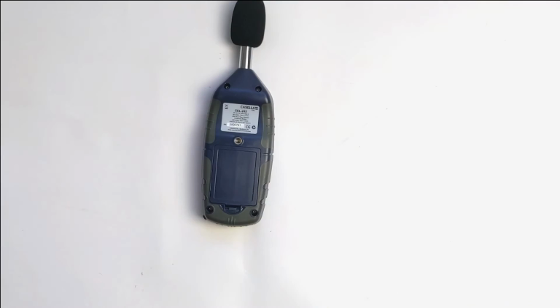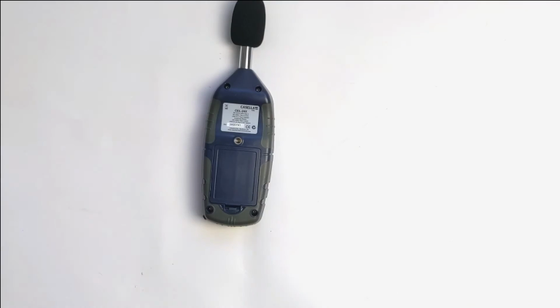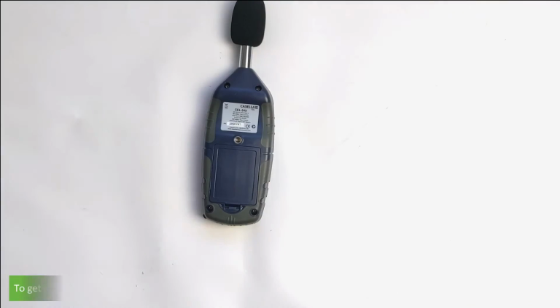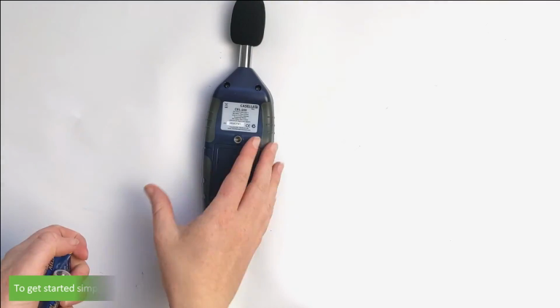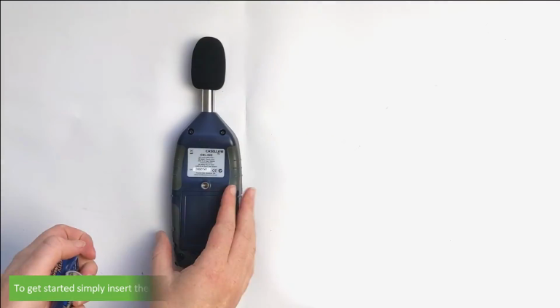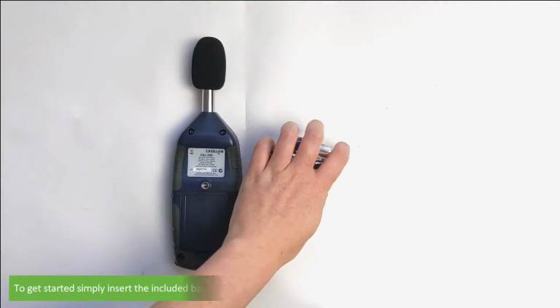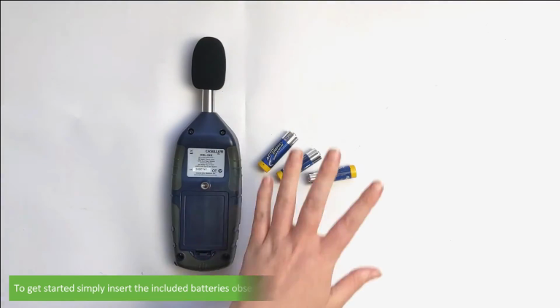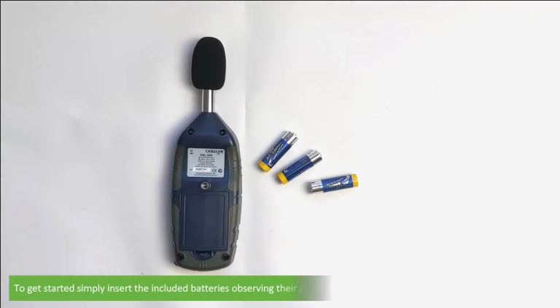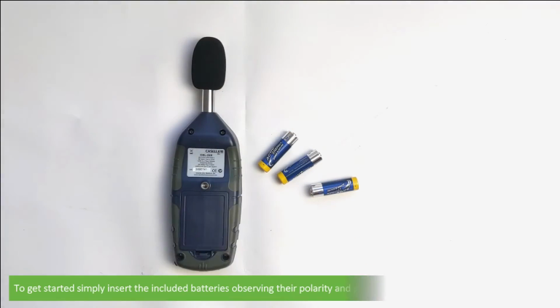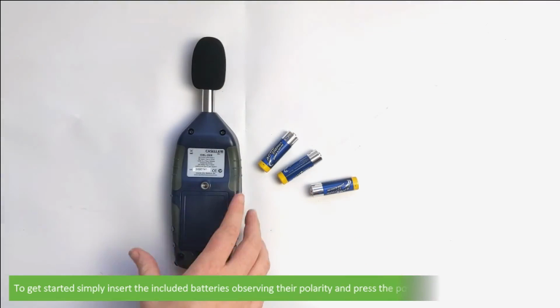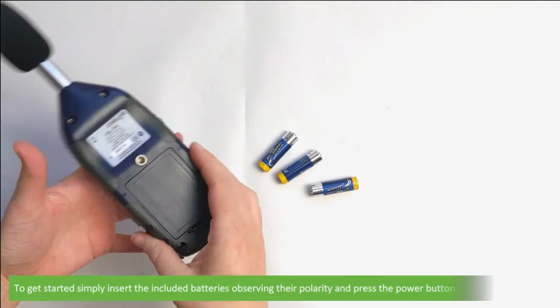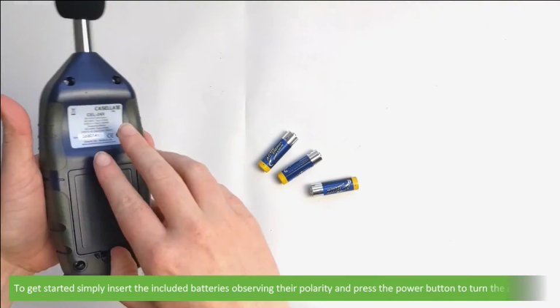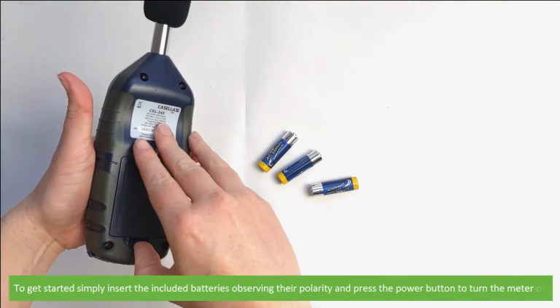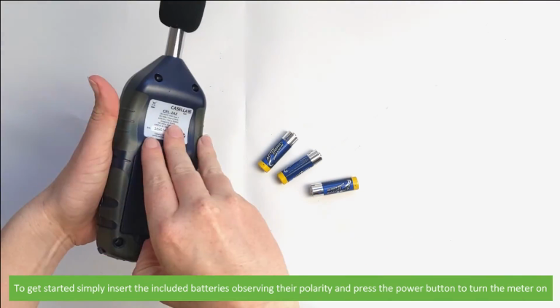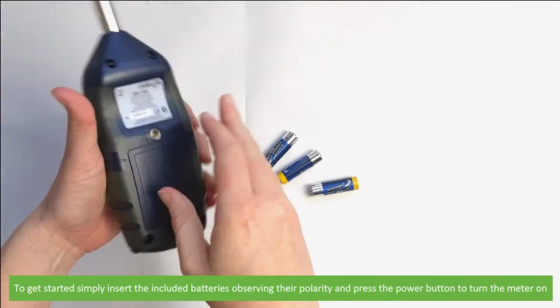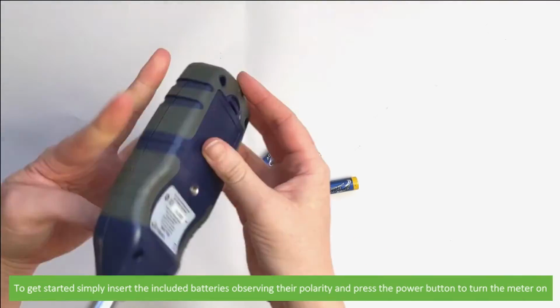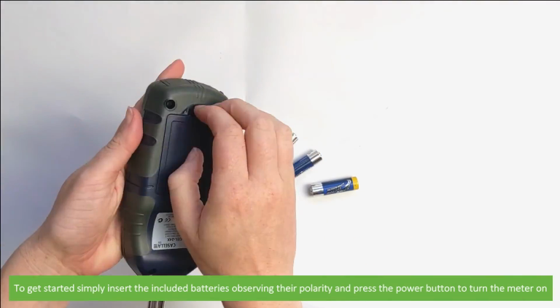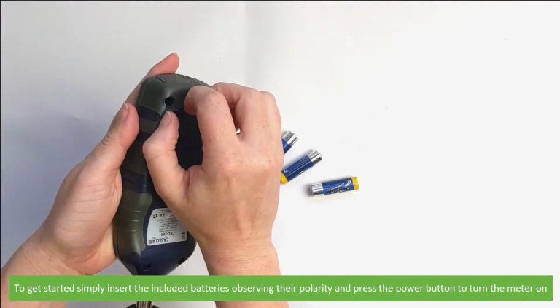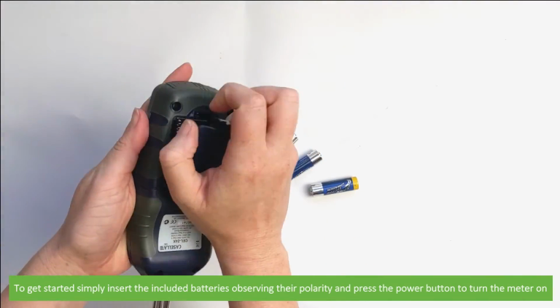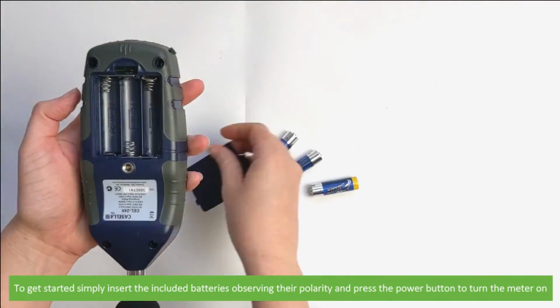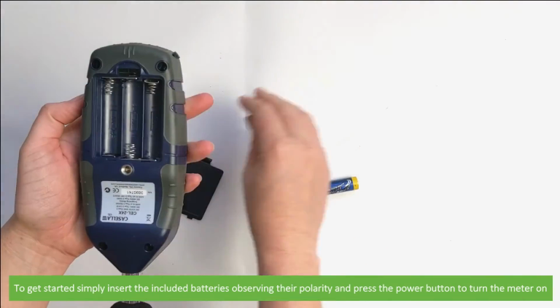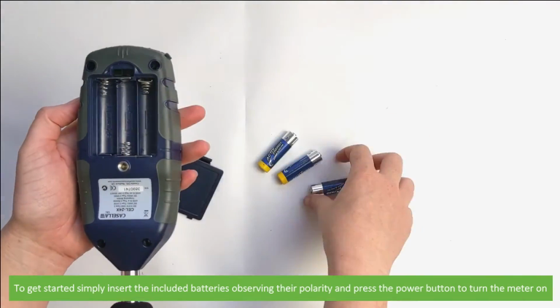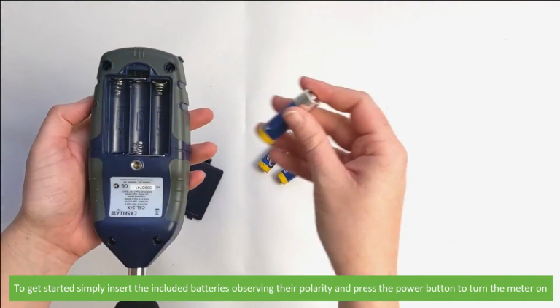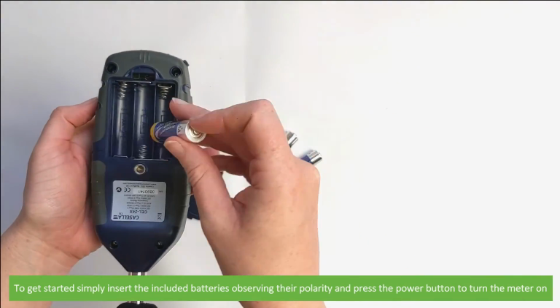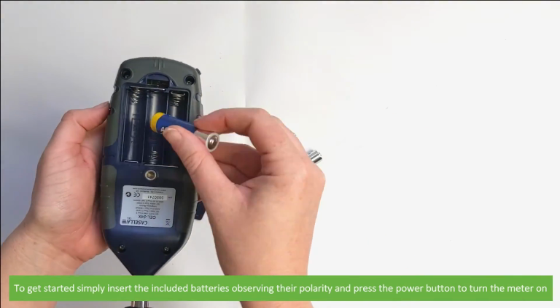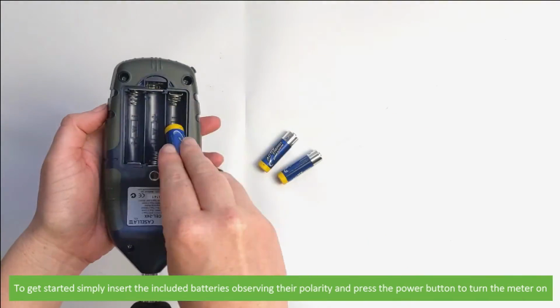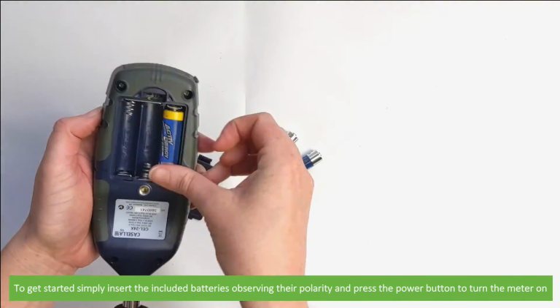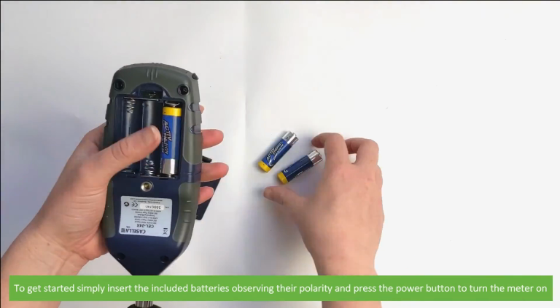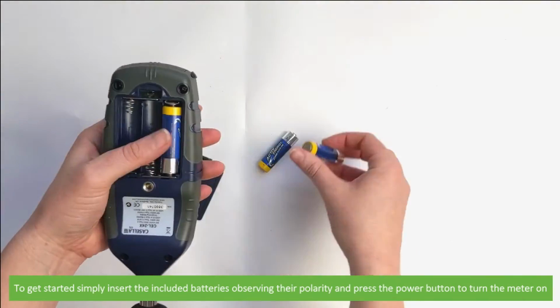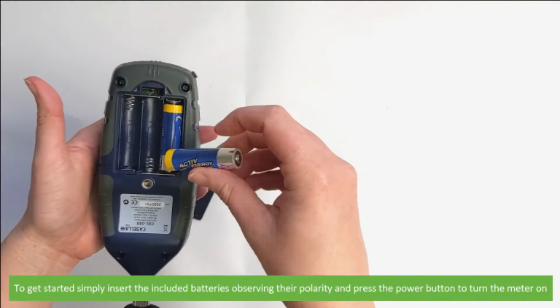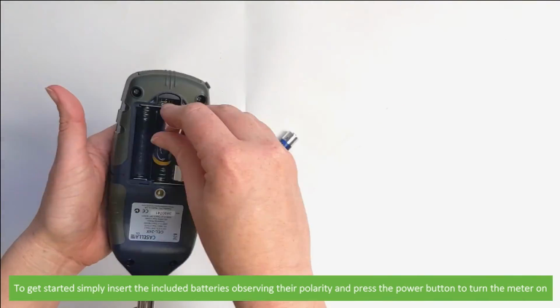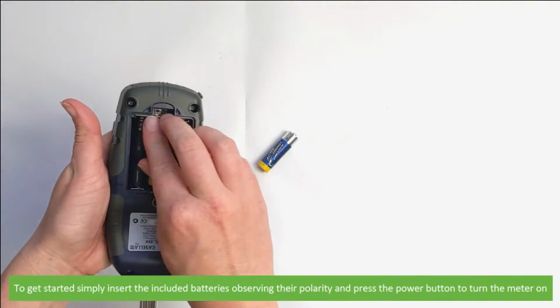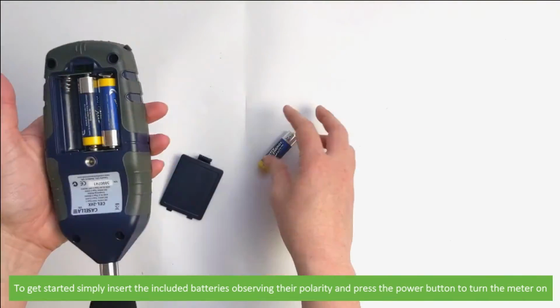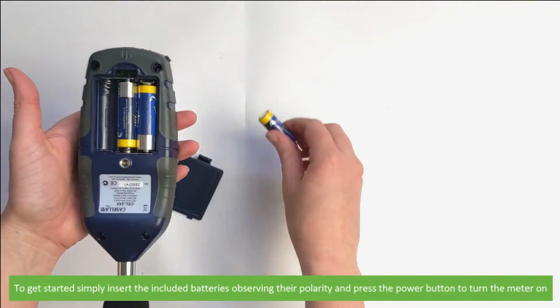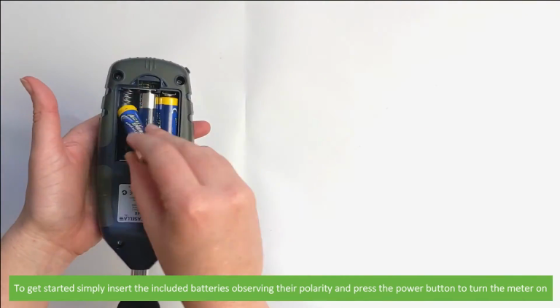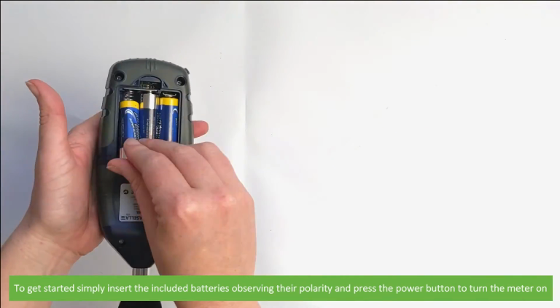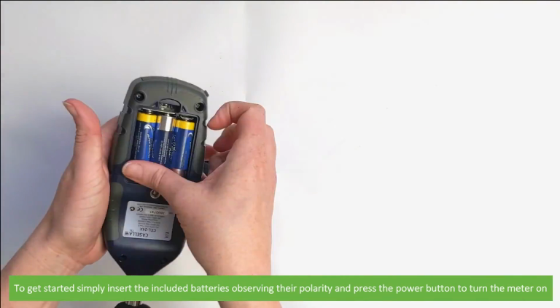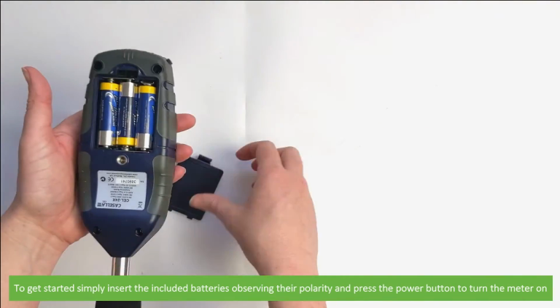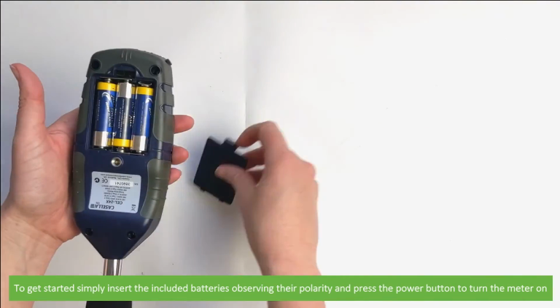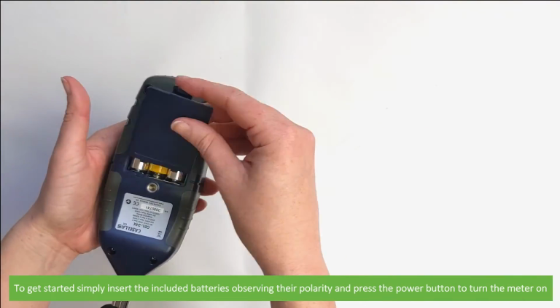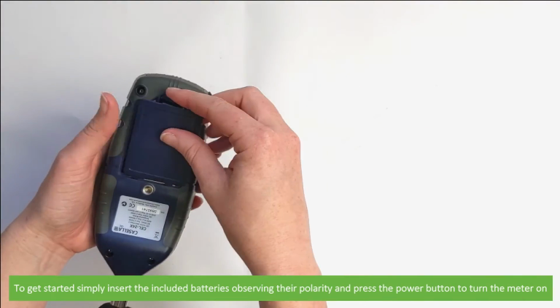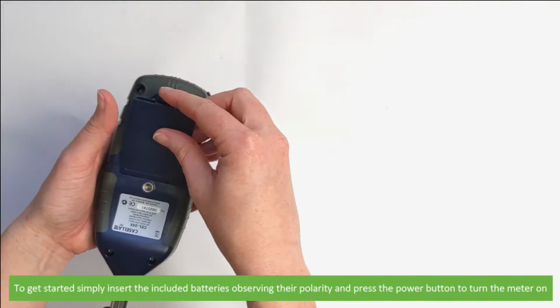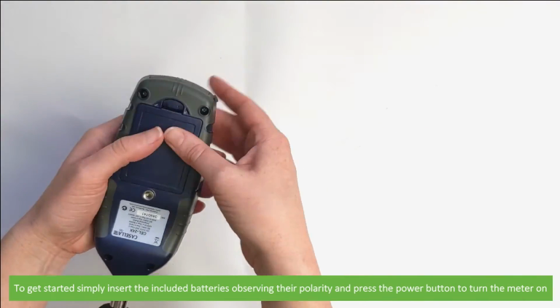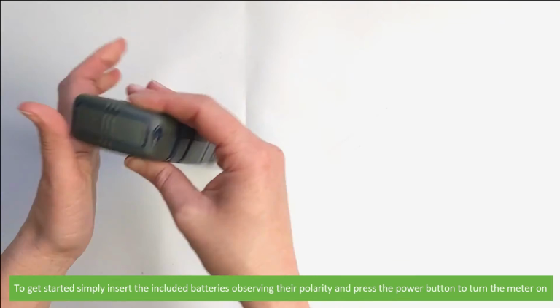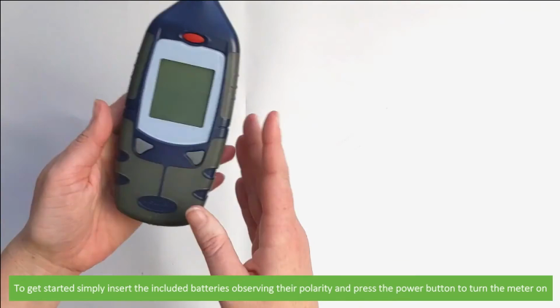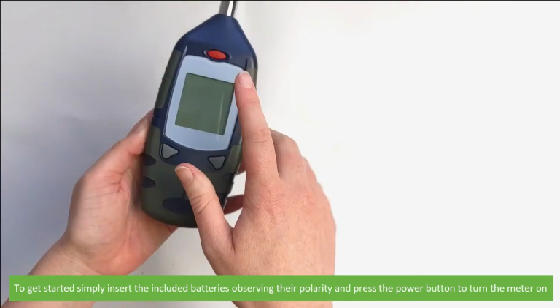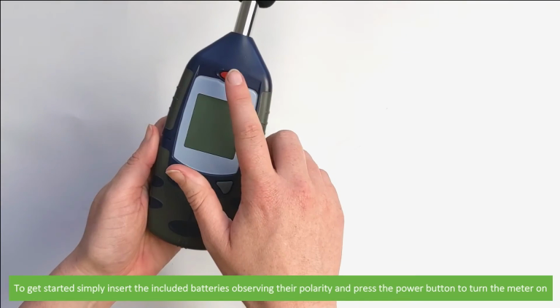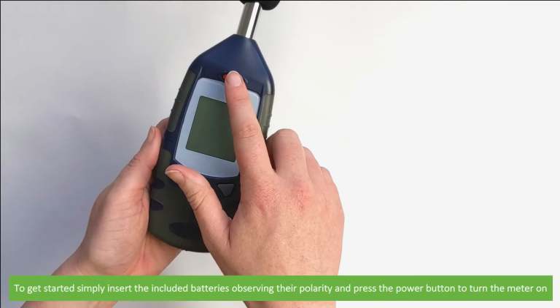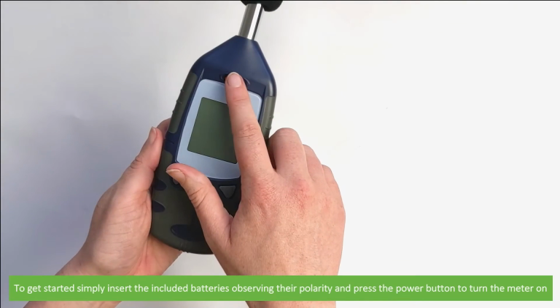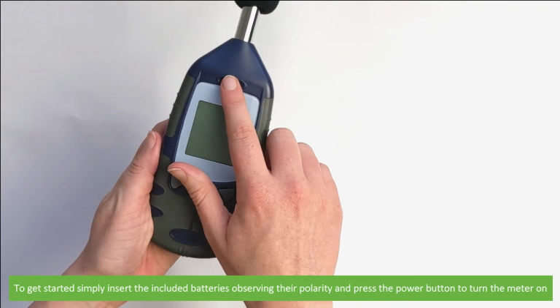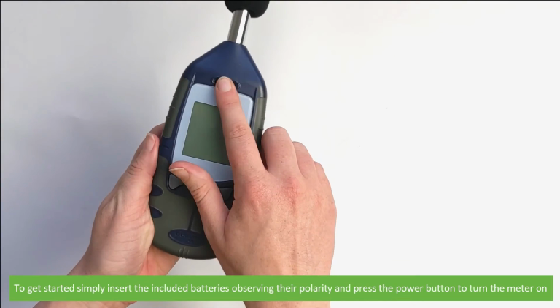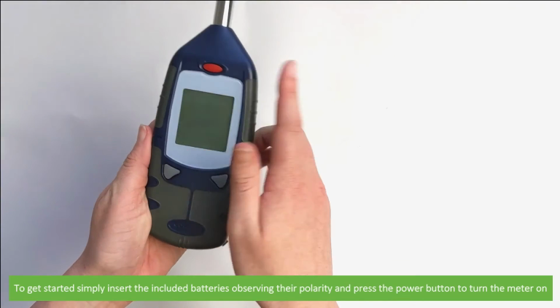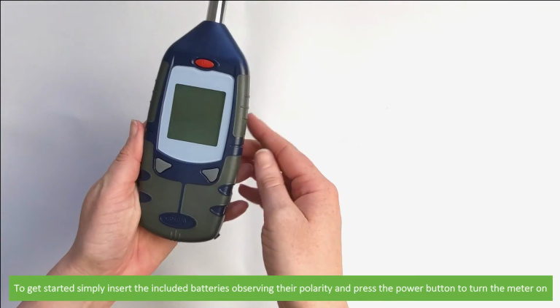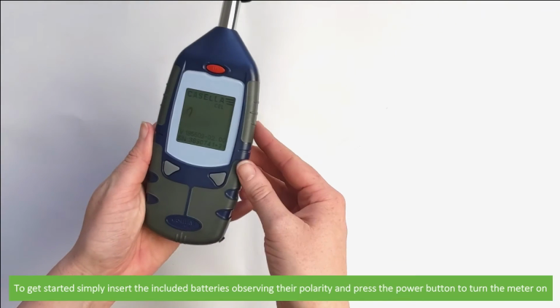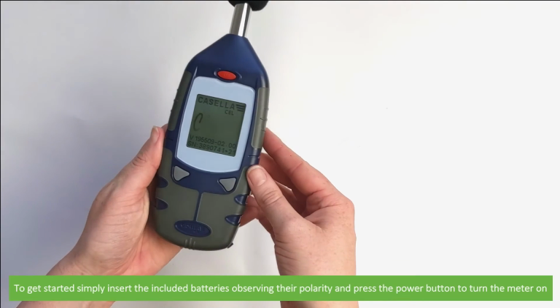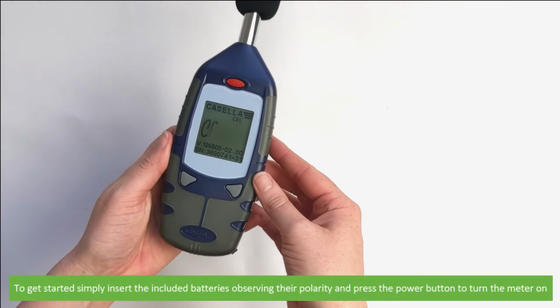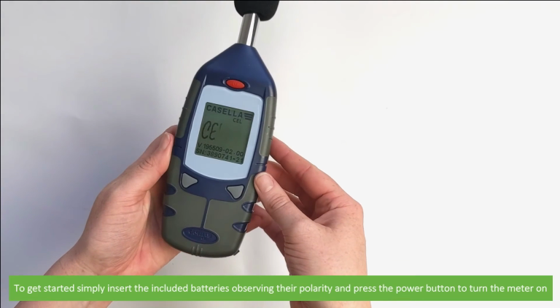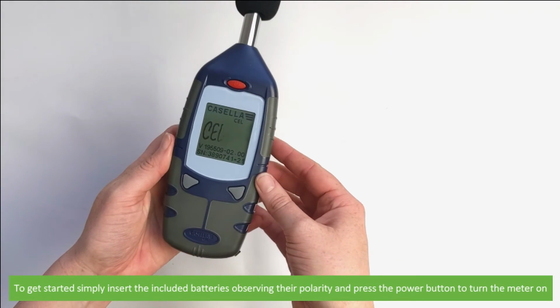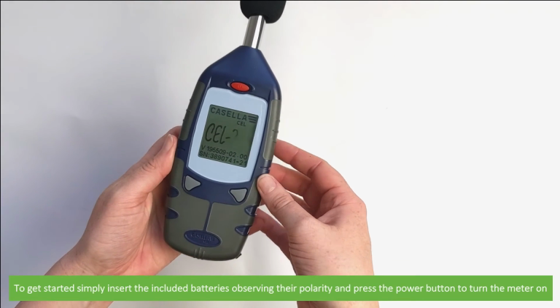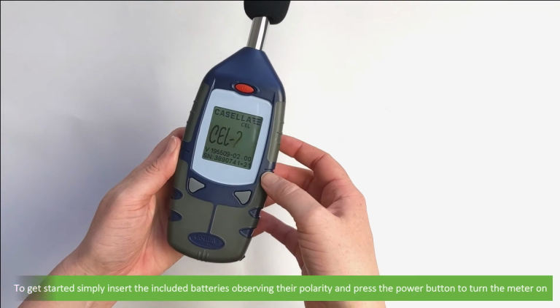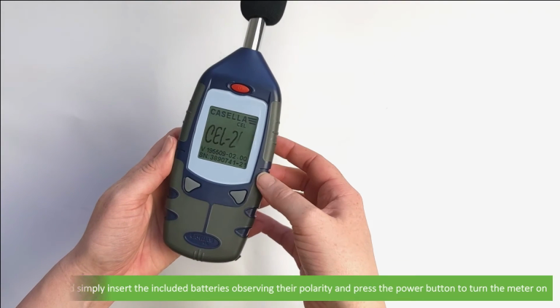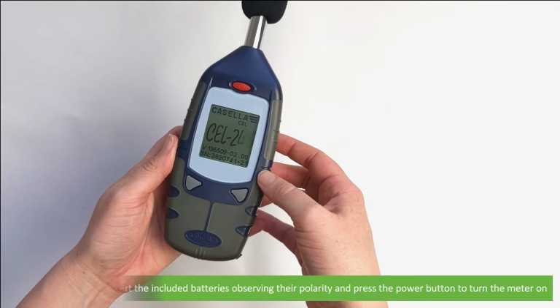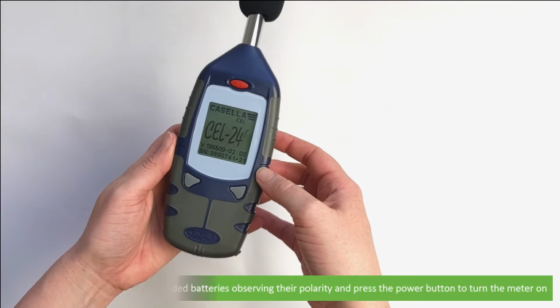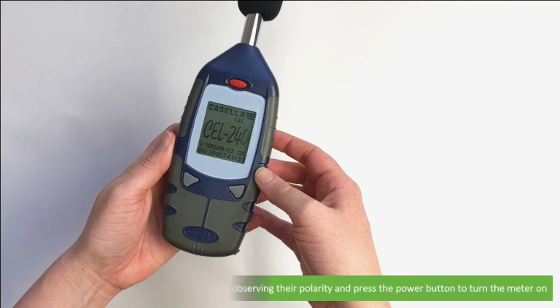To get started, simply insert the included batteries observing their polarity and press the power button to turn the meter on.